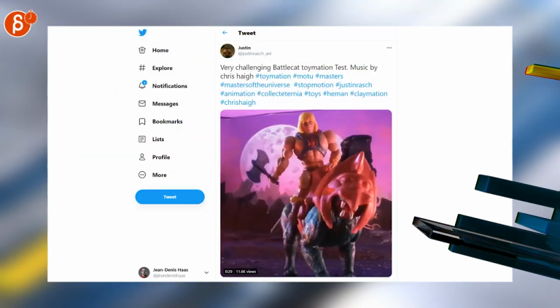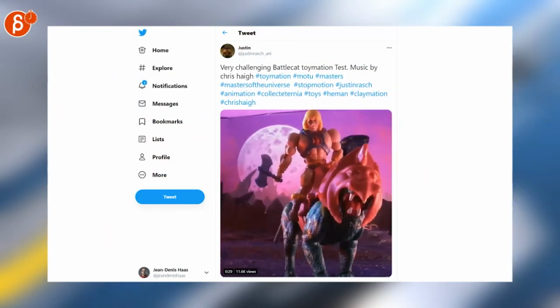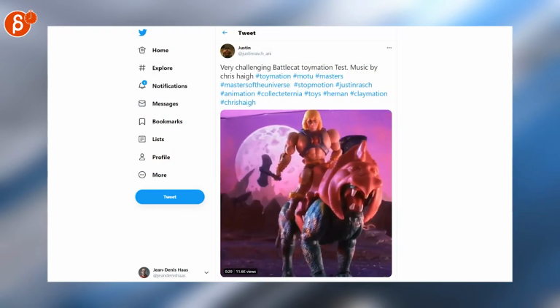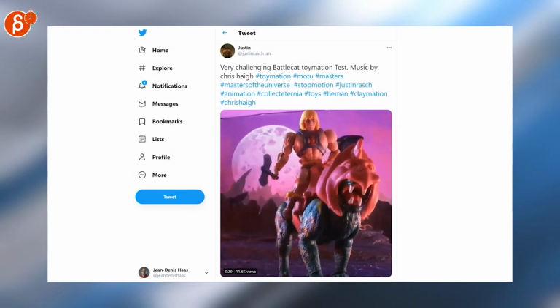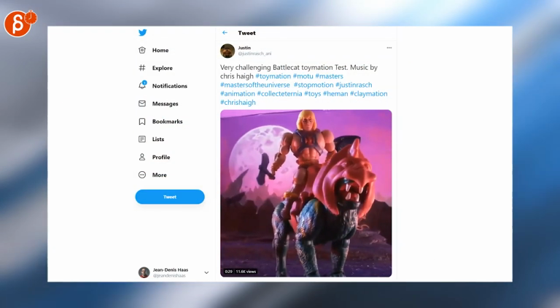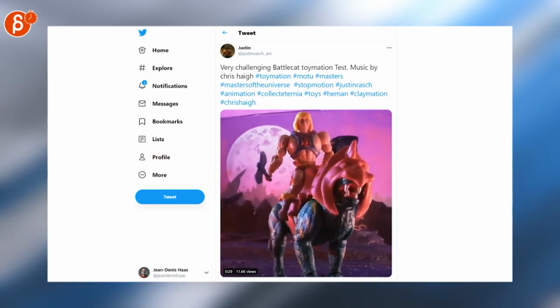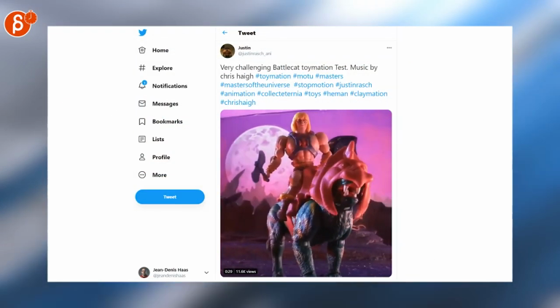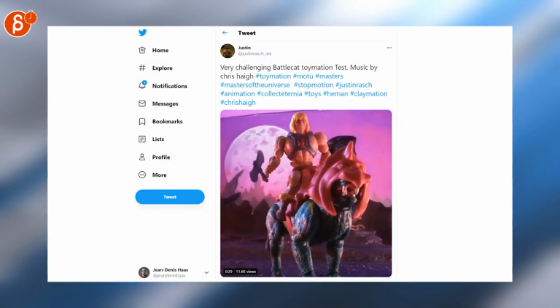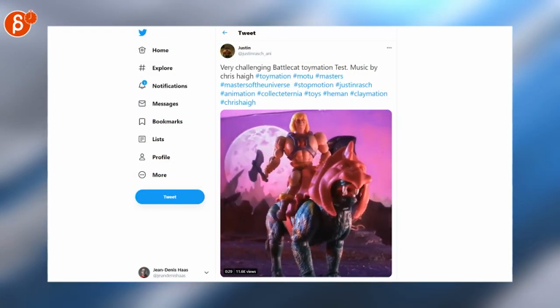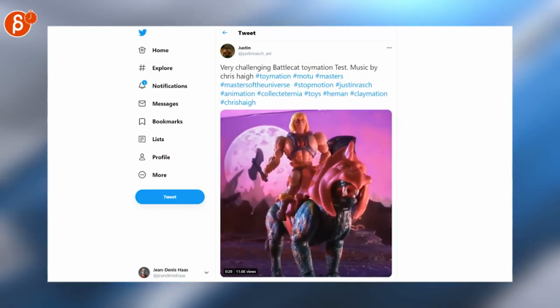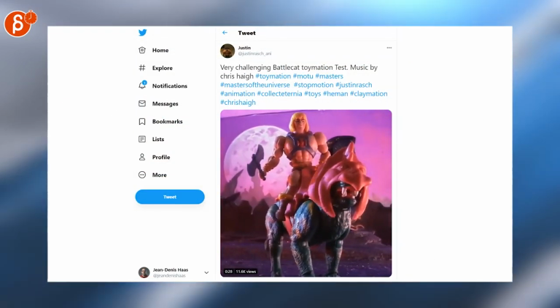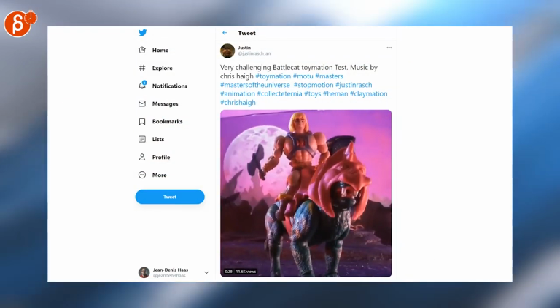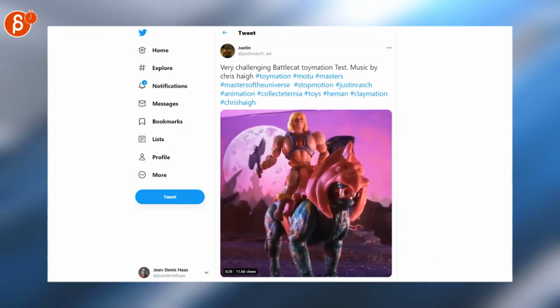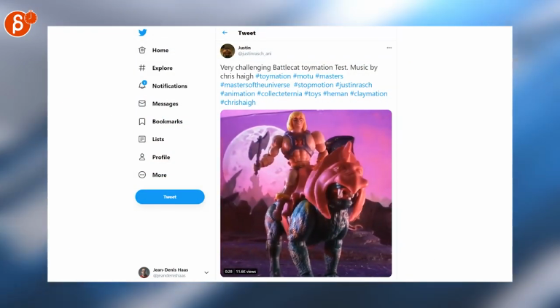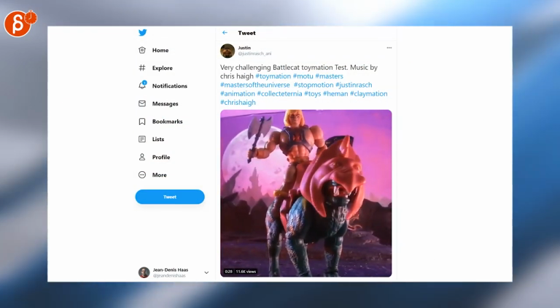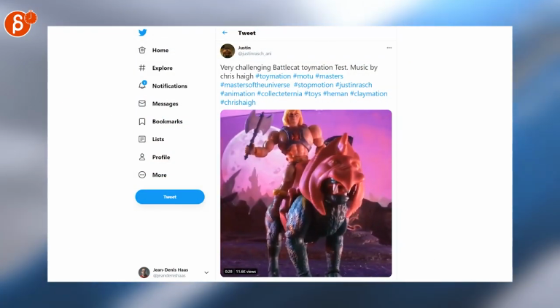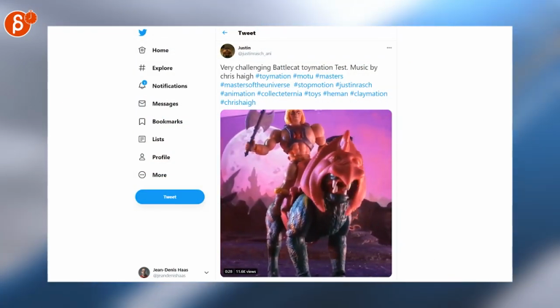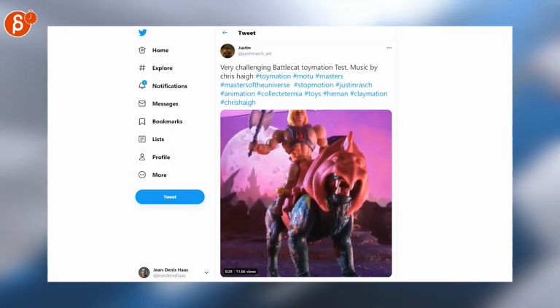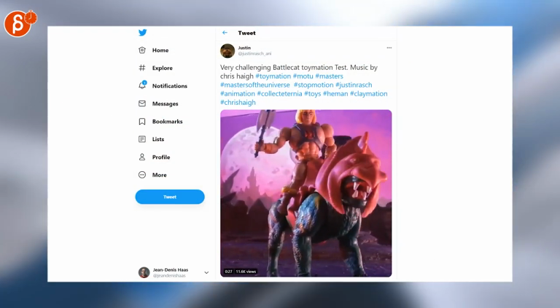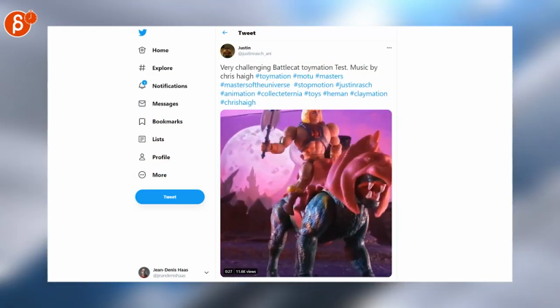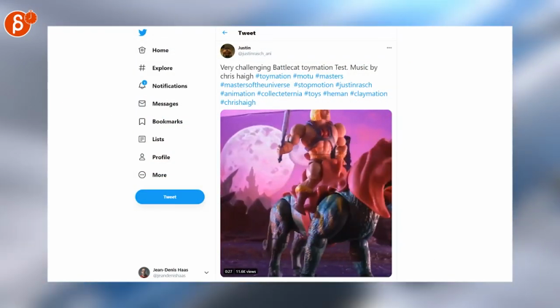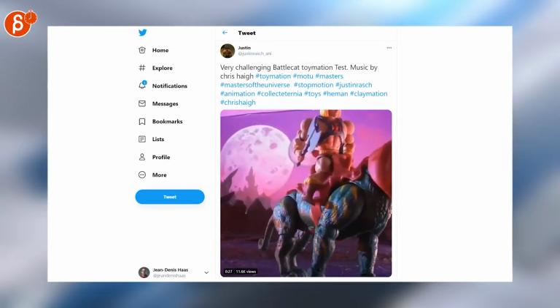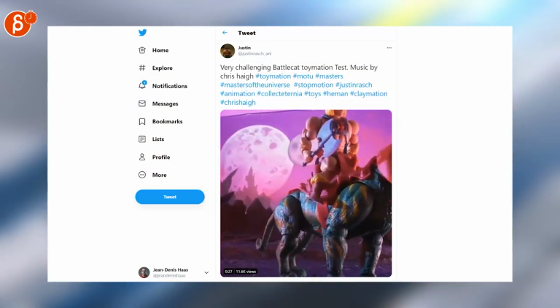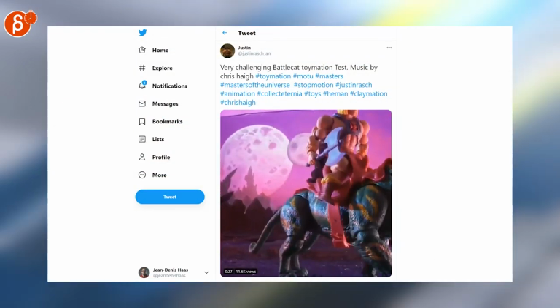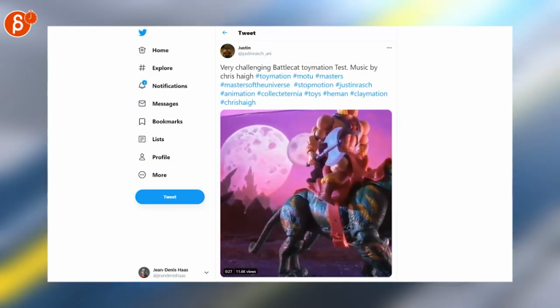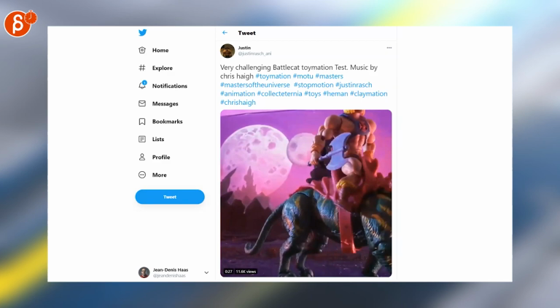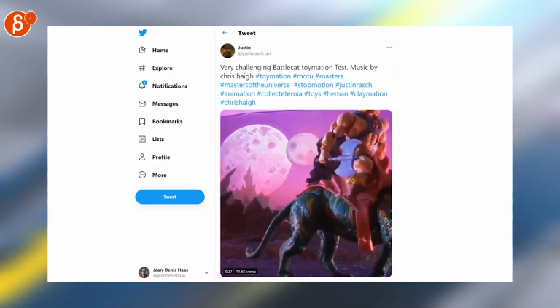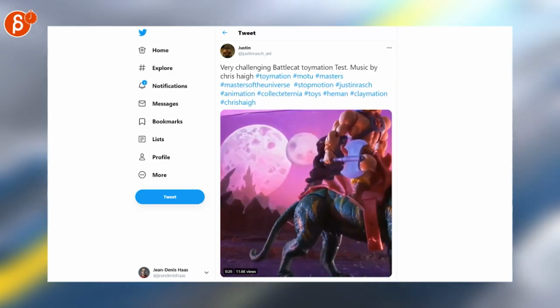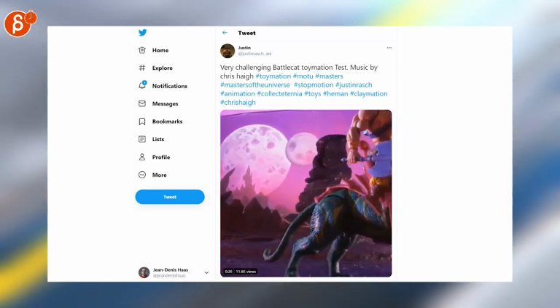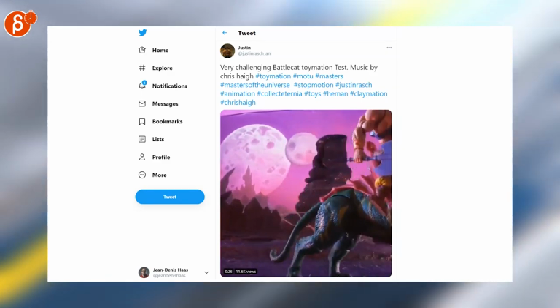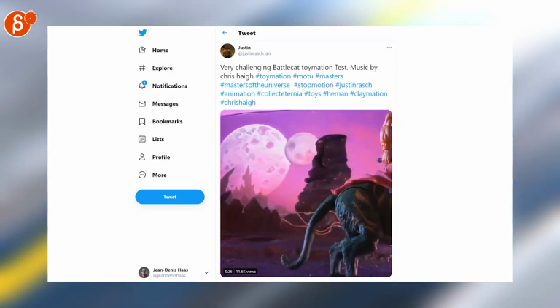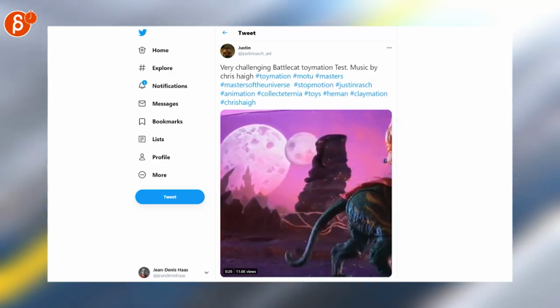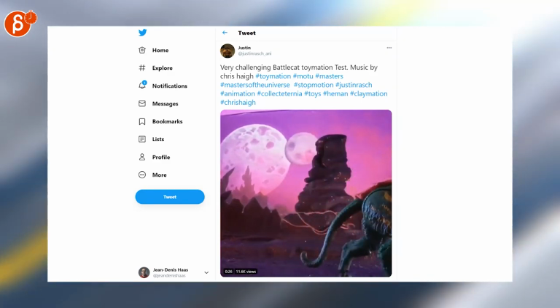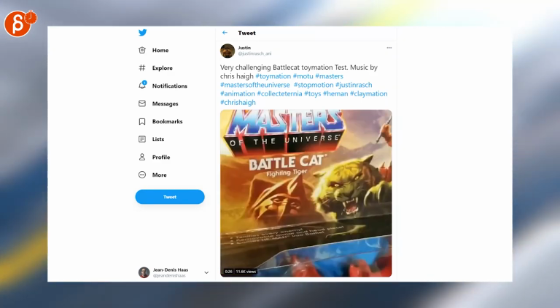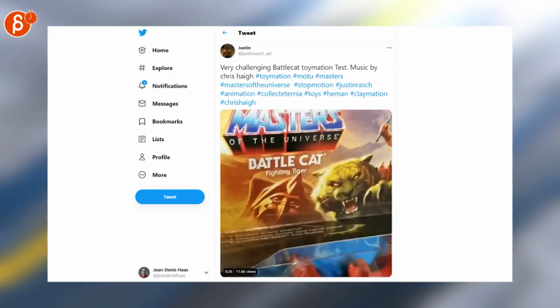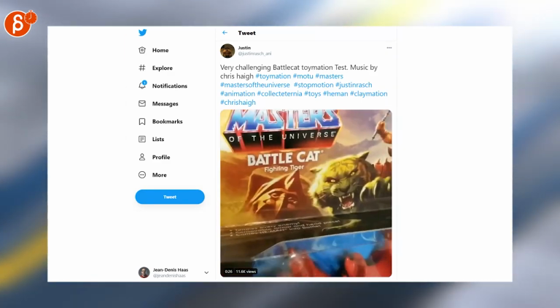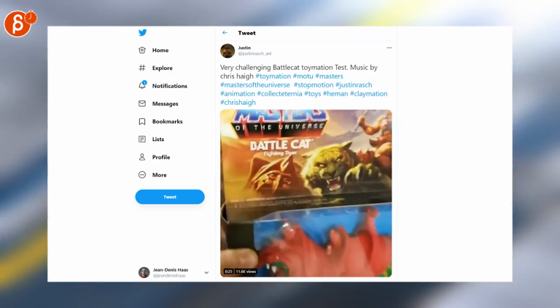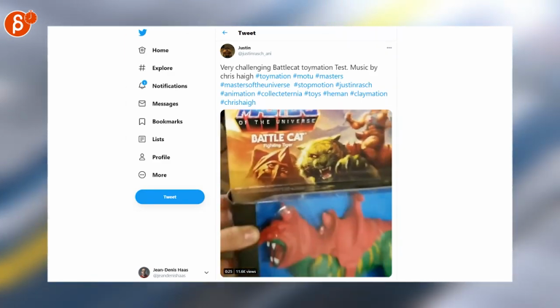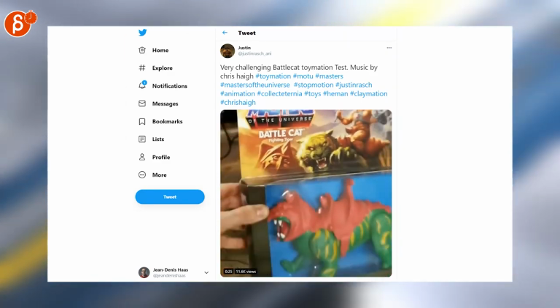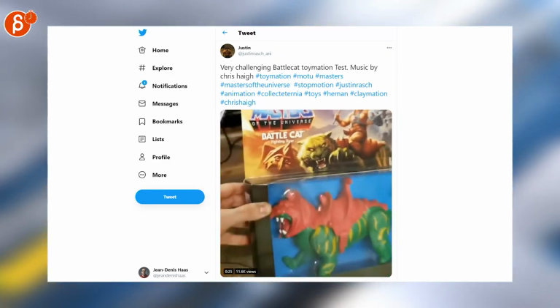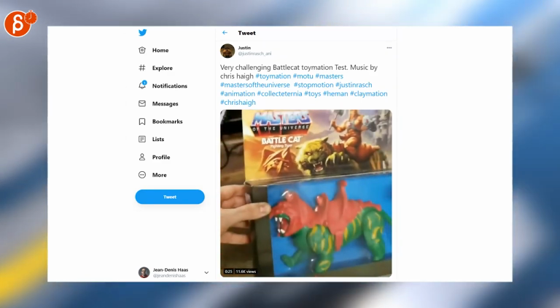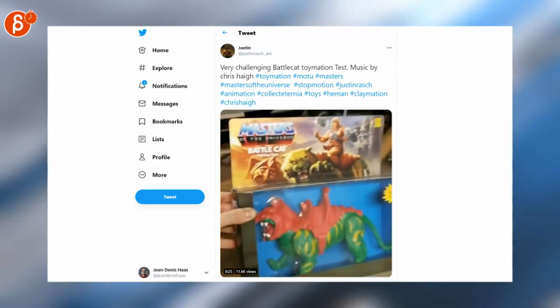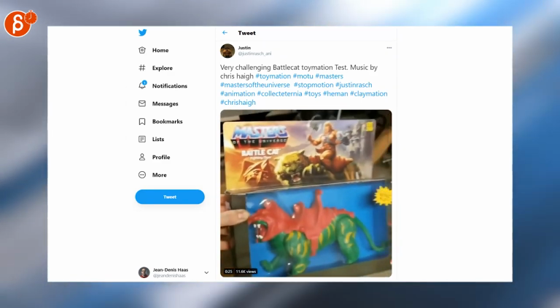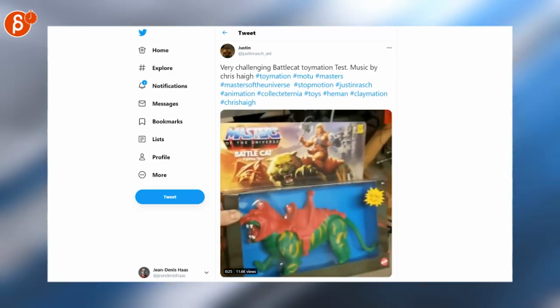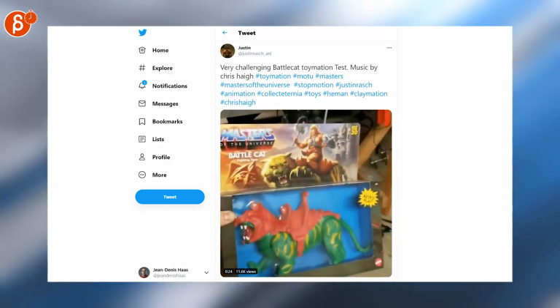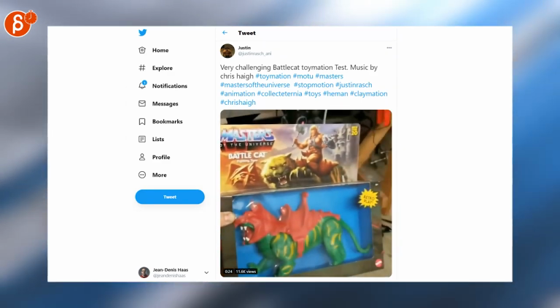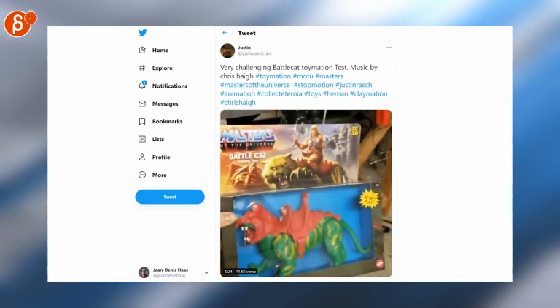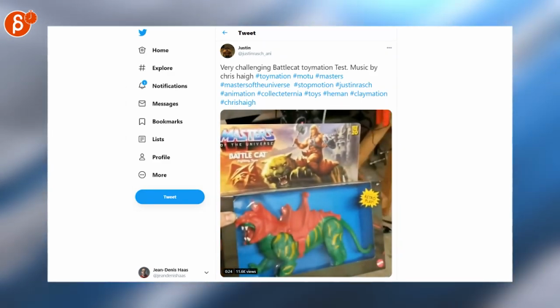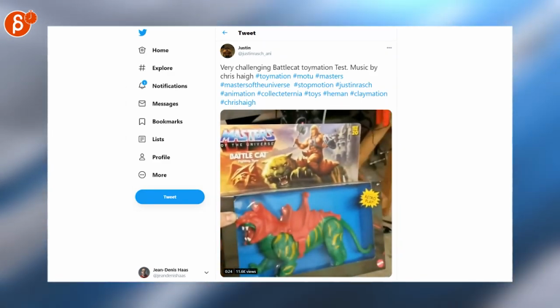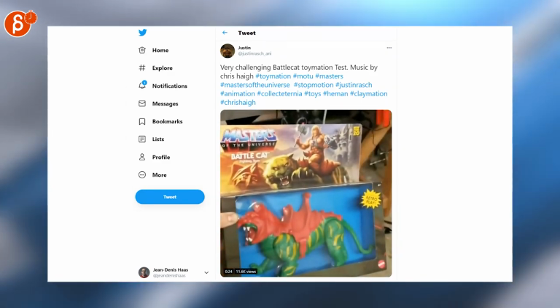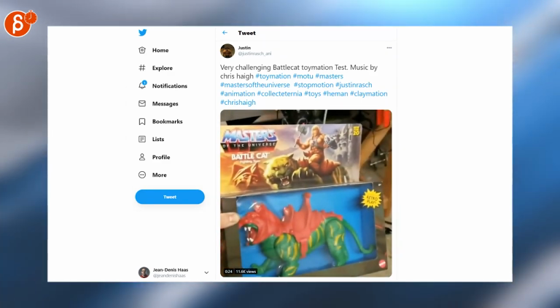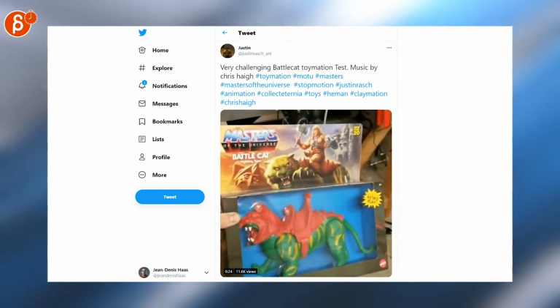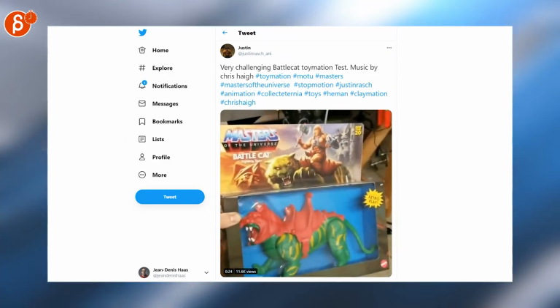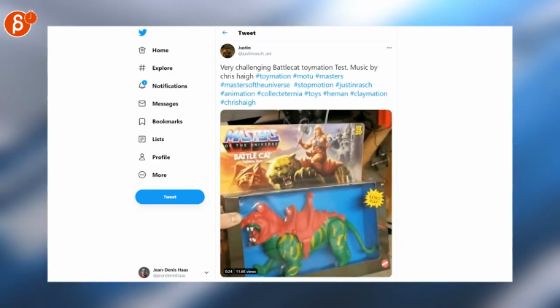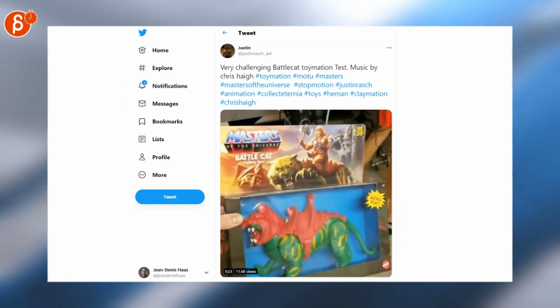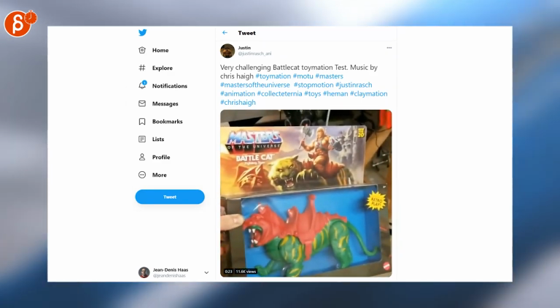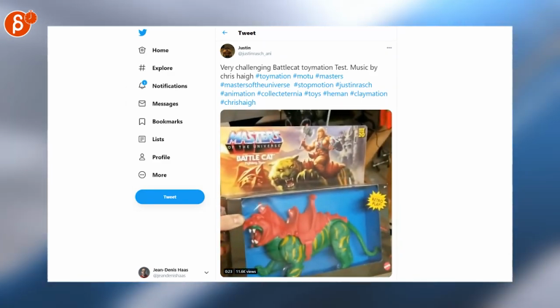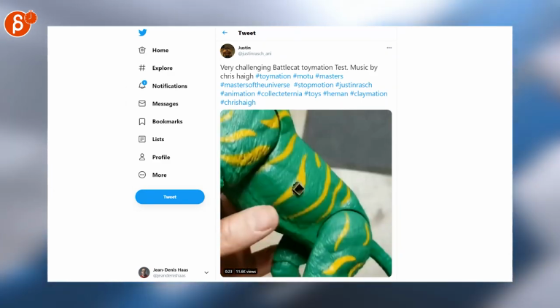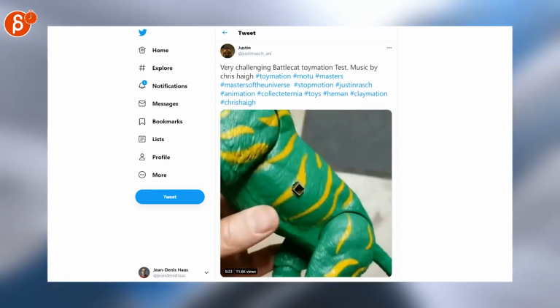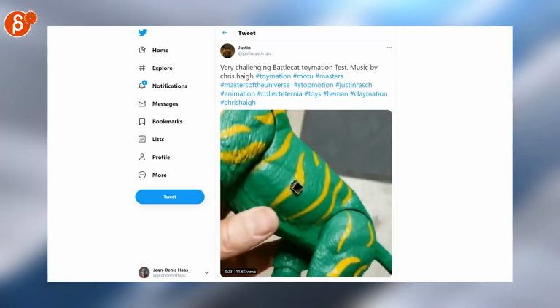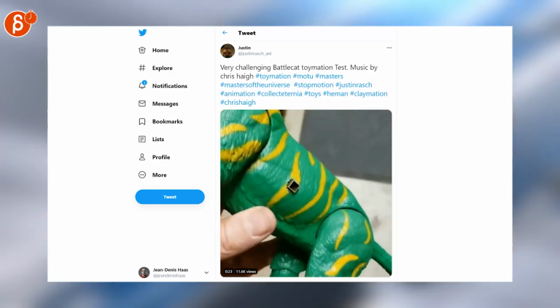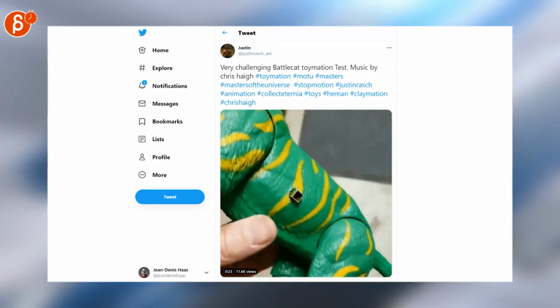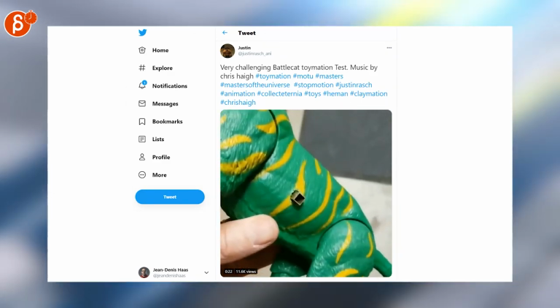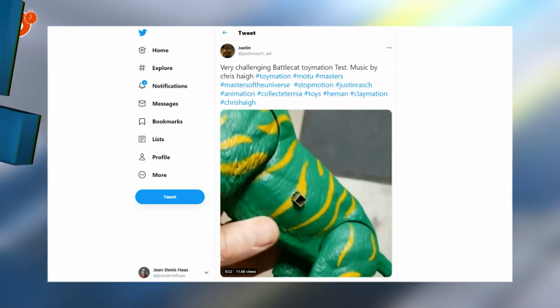Another insane stop-motion piece by Justin. As always, make sure to watch the whole thing, as it shows you how he created the whole thing using toys.